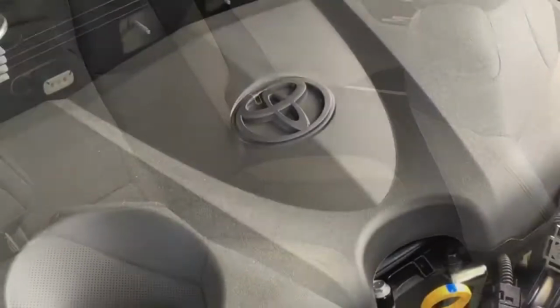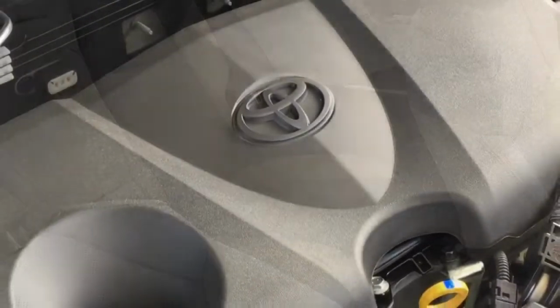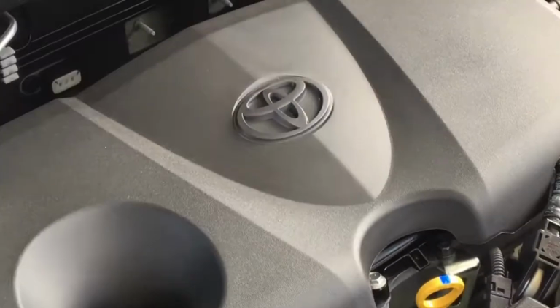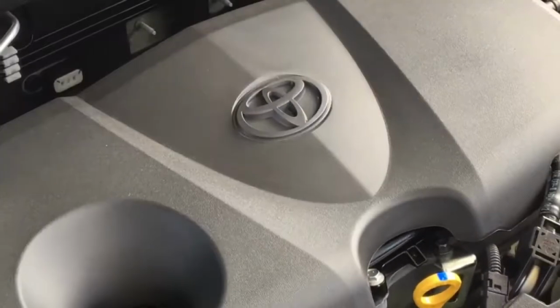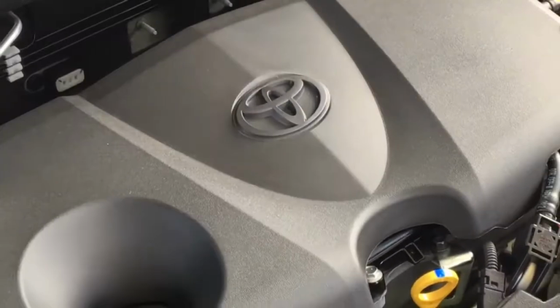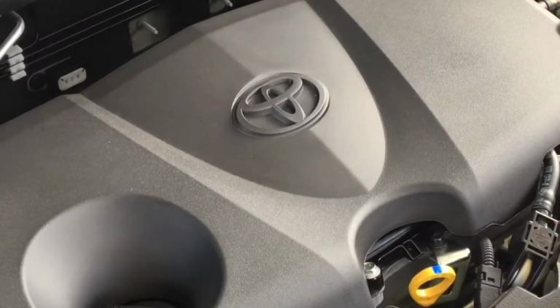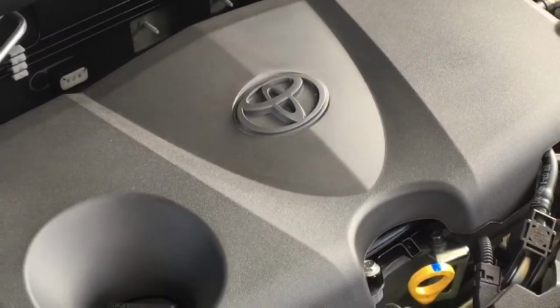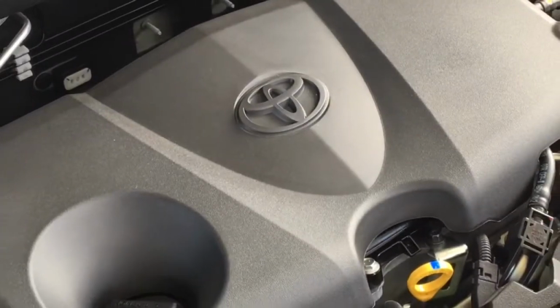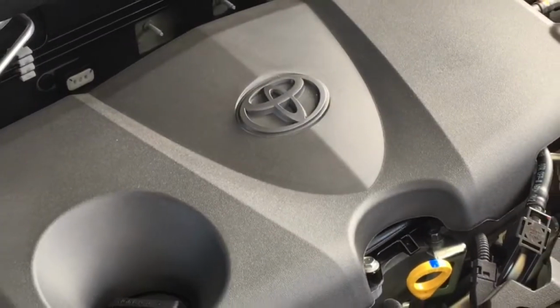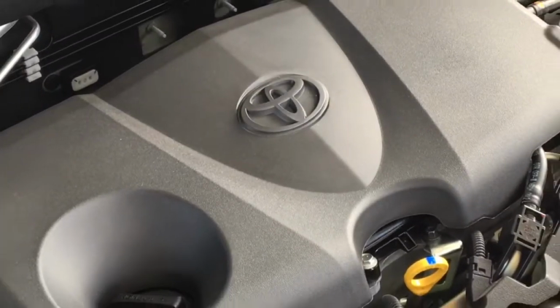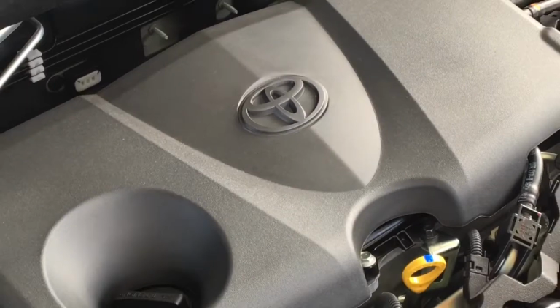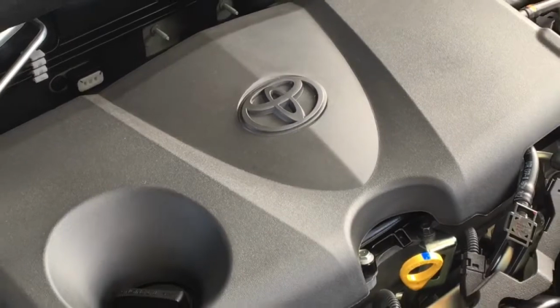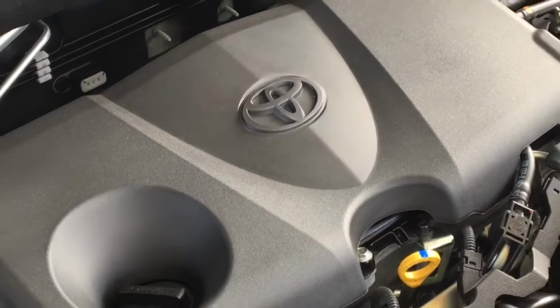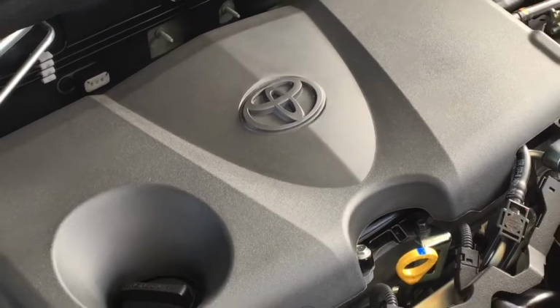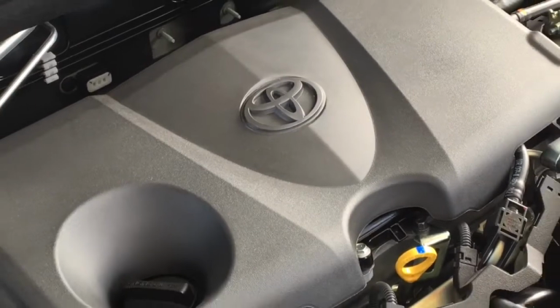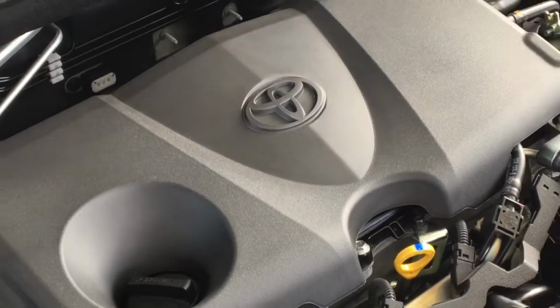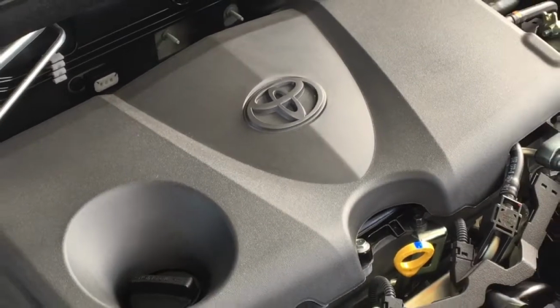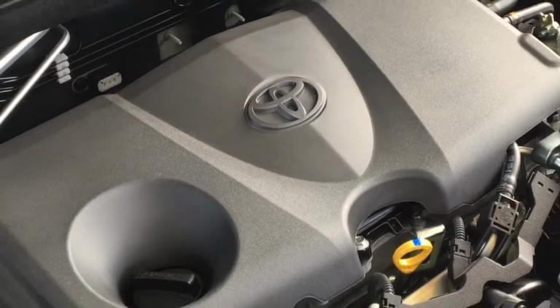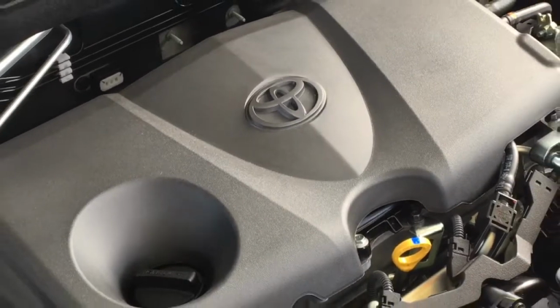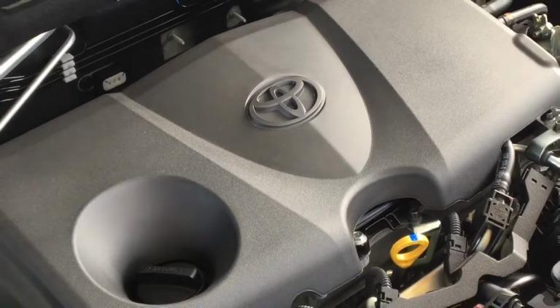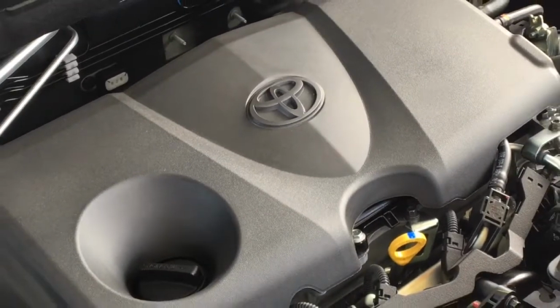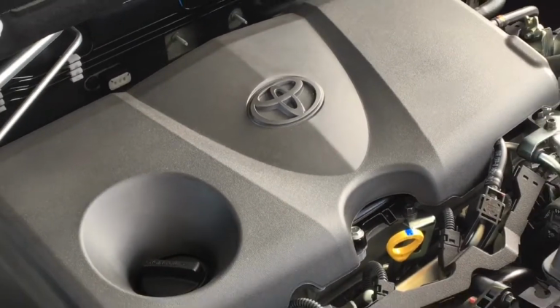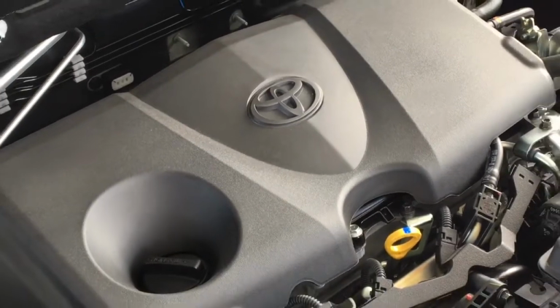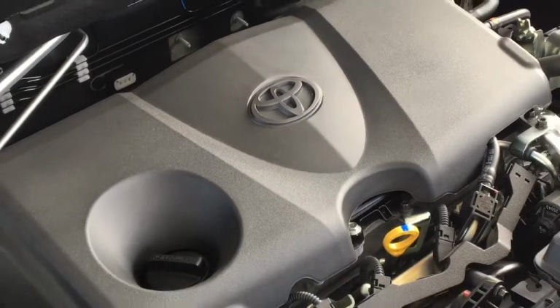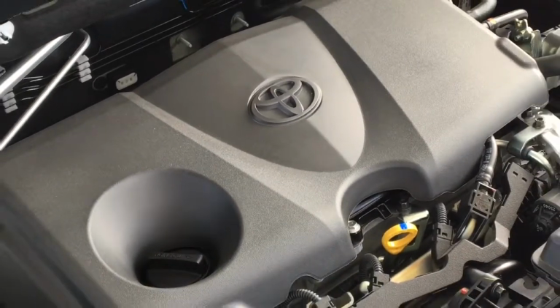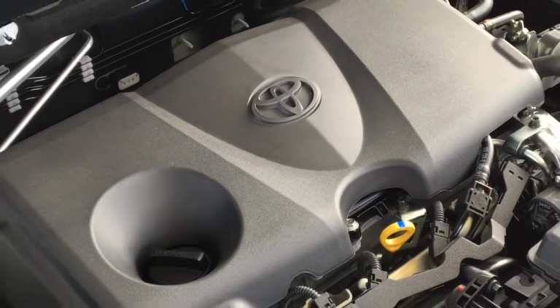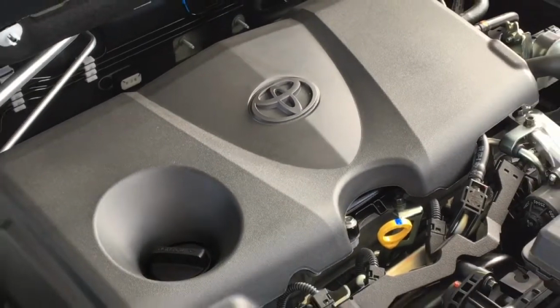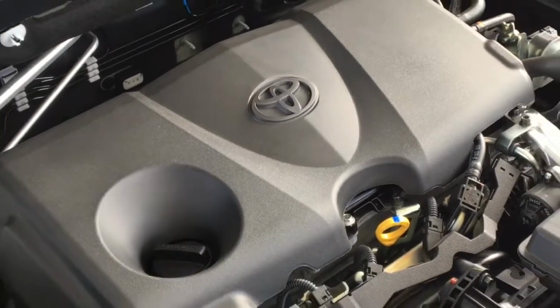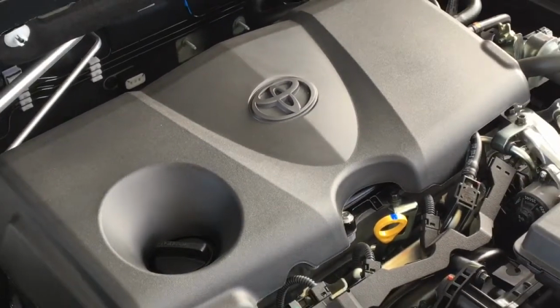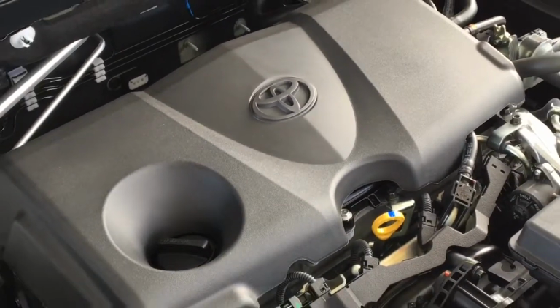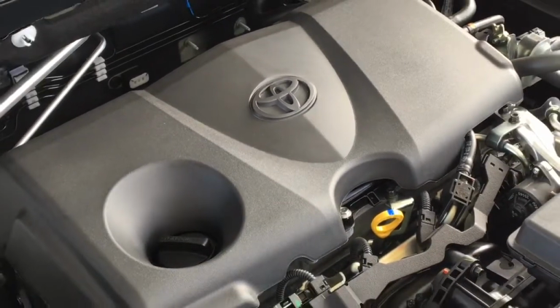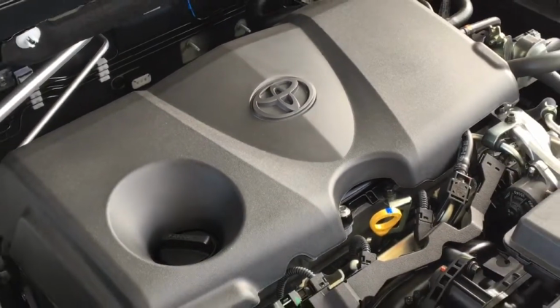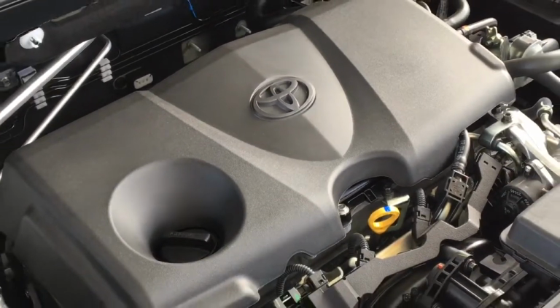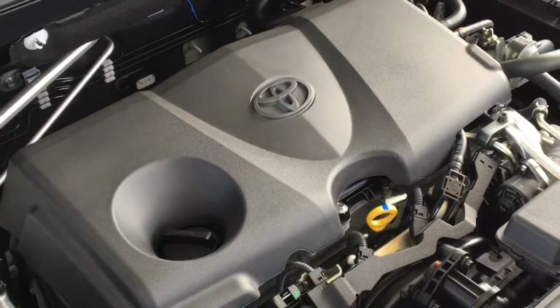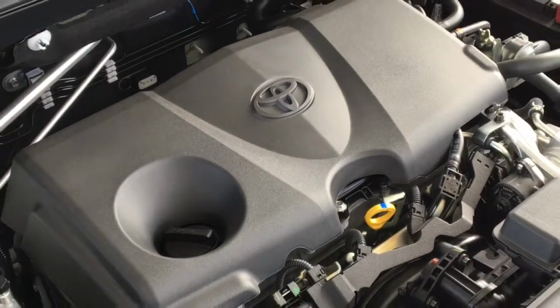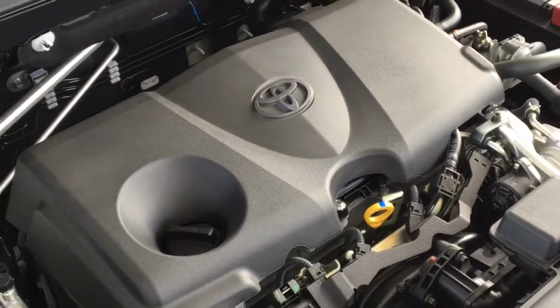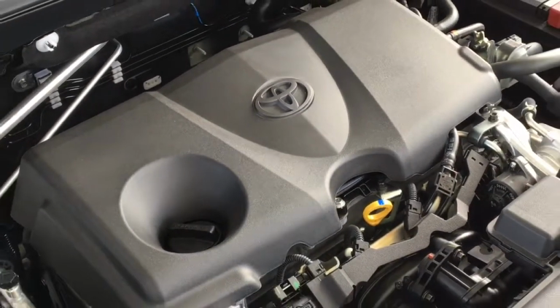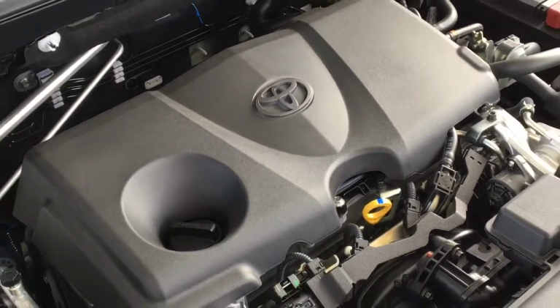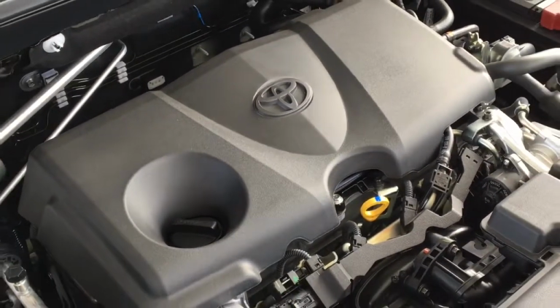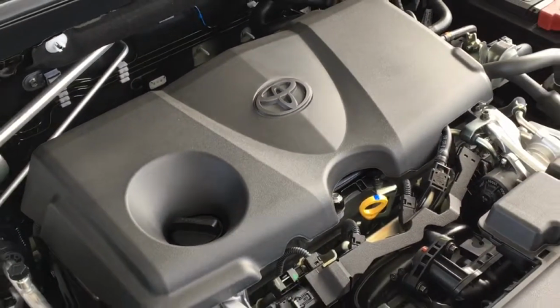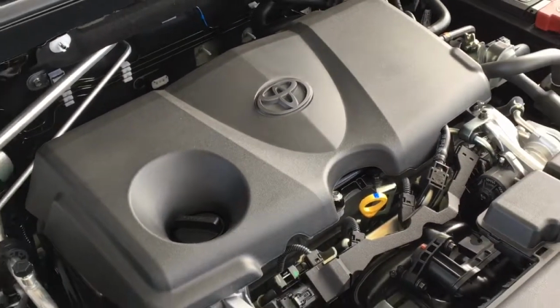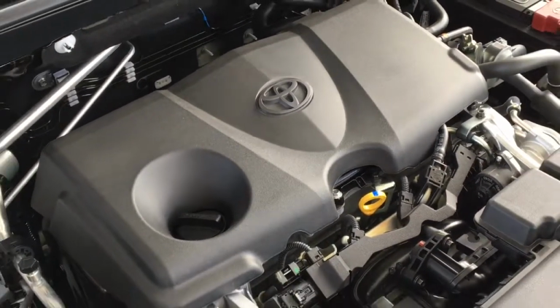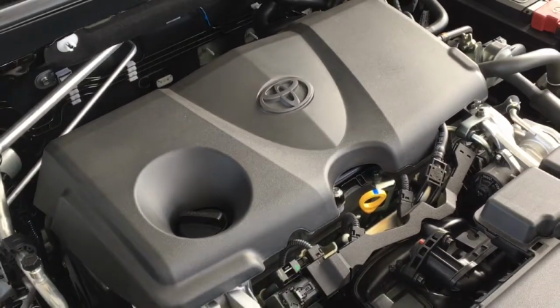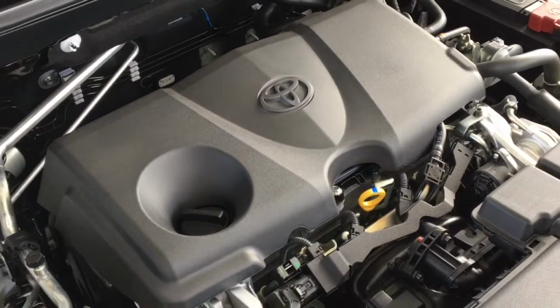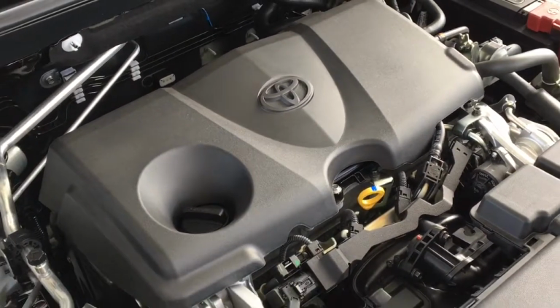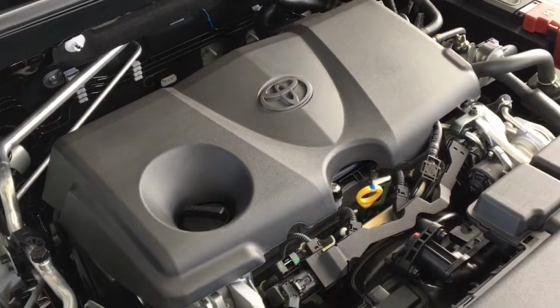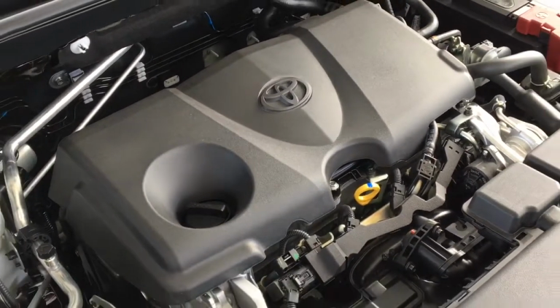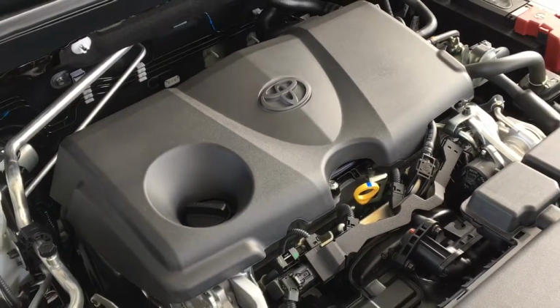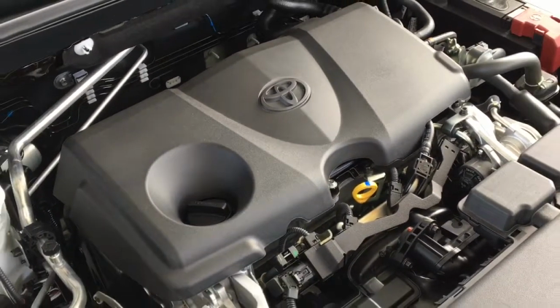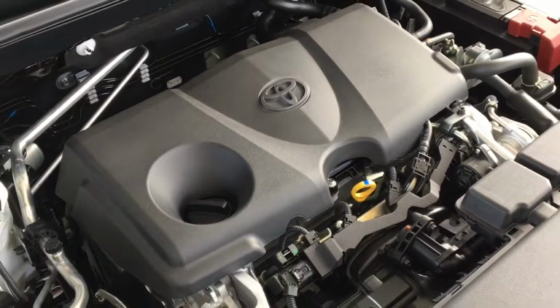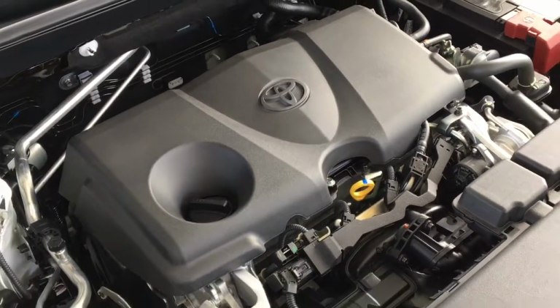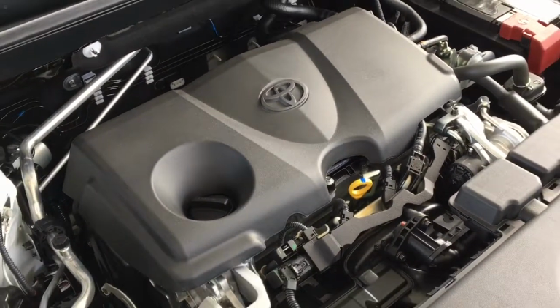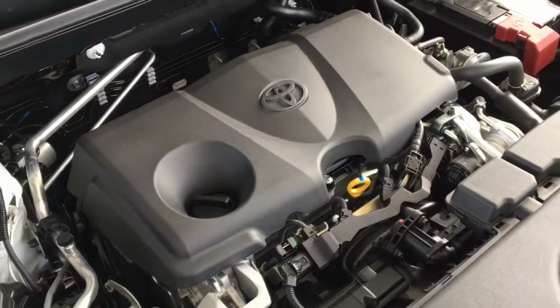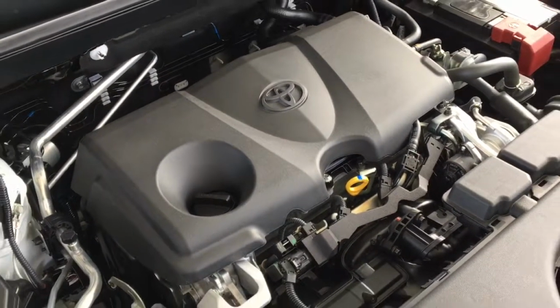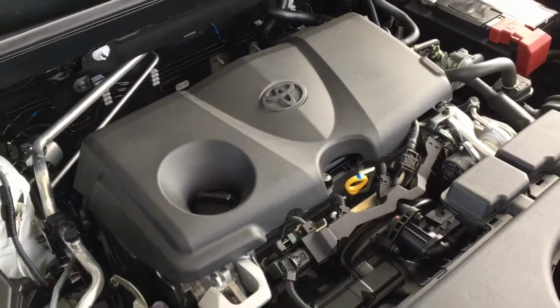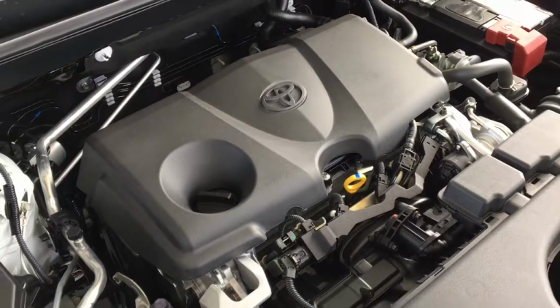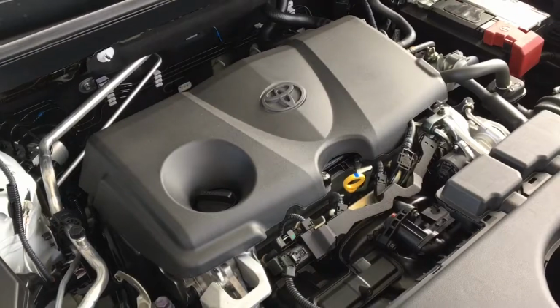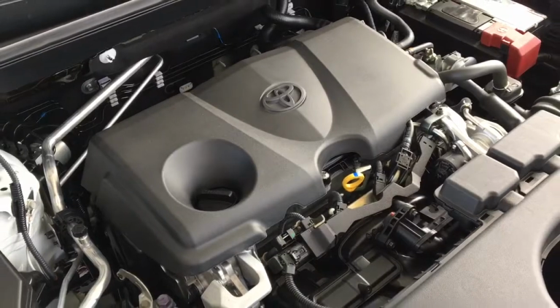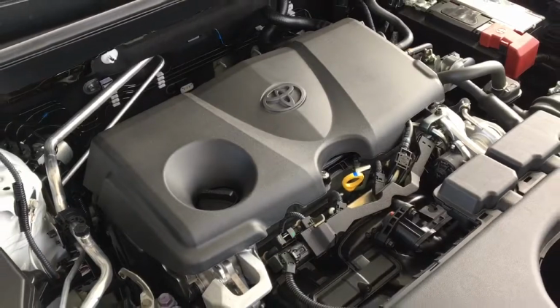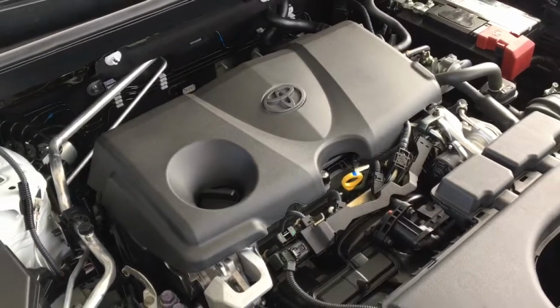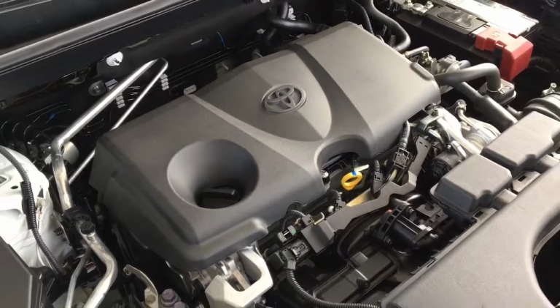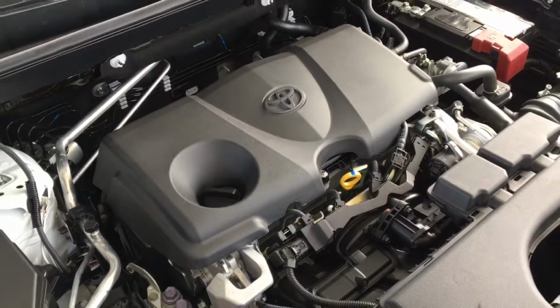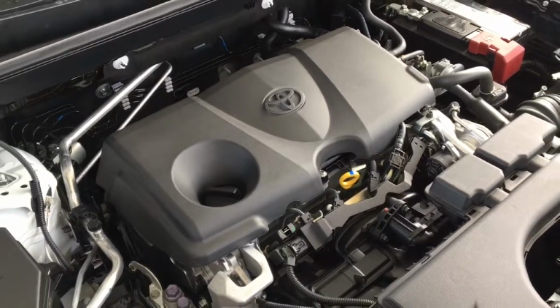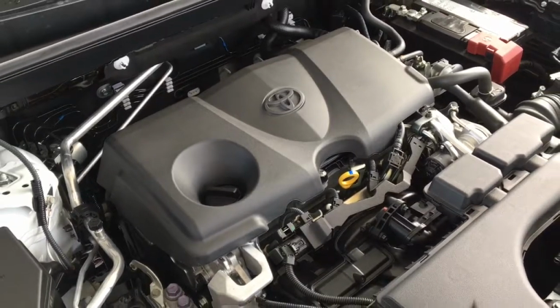Power comes from a 203 horsepower 2.5-liter 4-cylinder engine mated to an 8-speed automatic transmission and all-wheel drive.